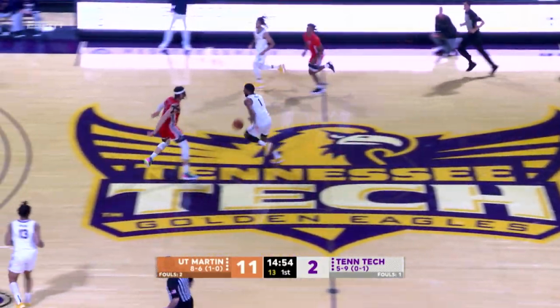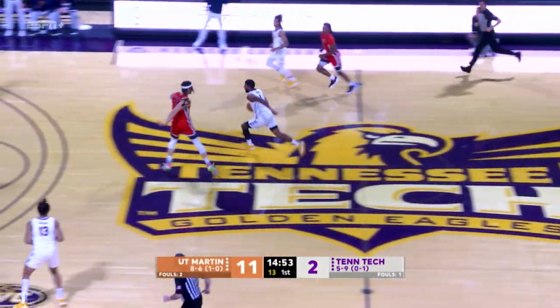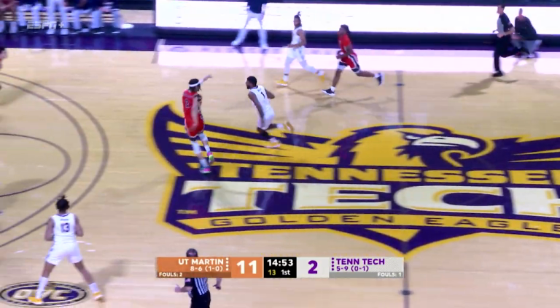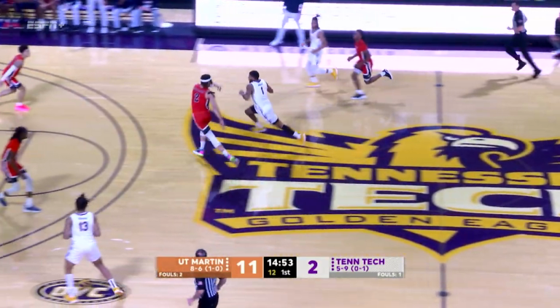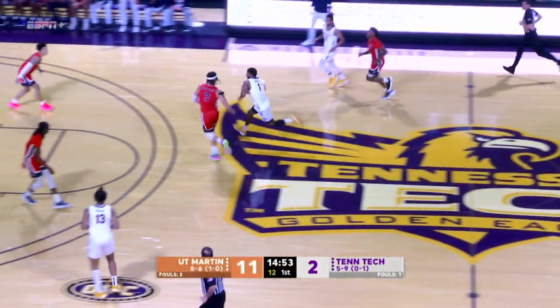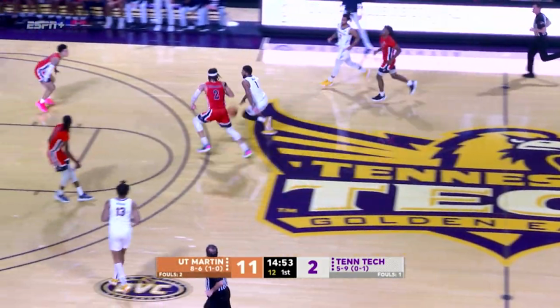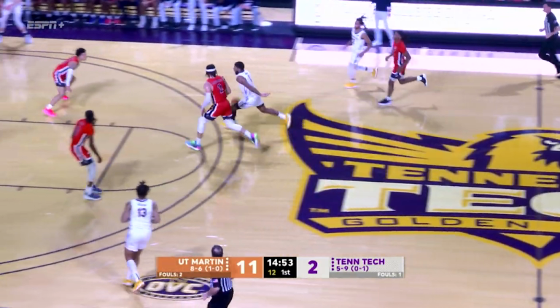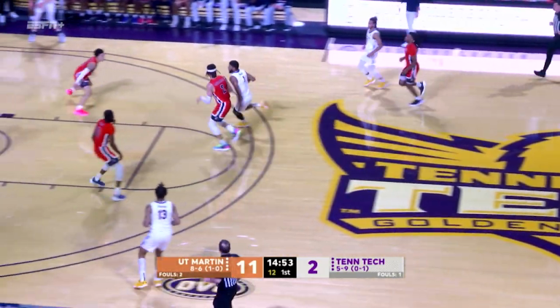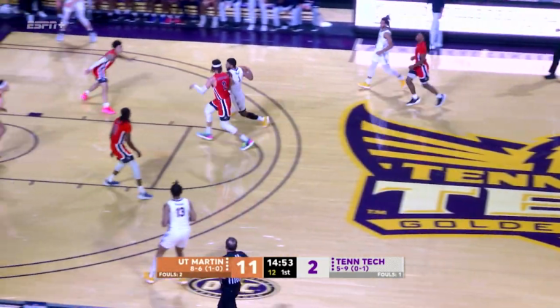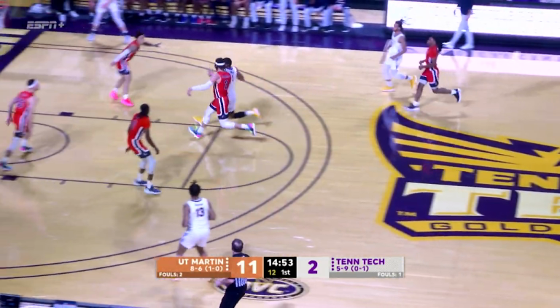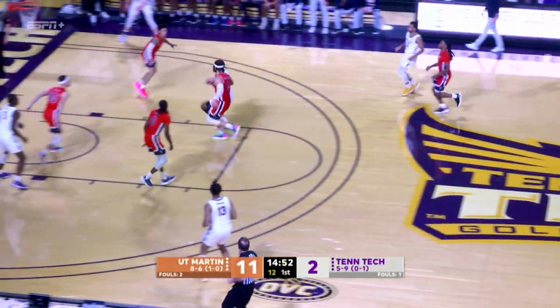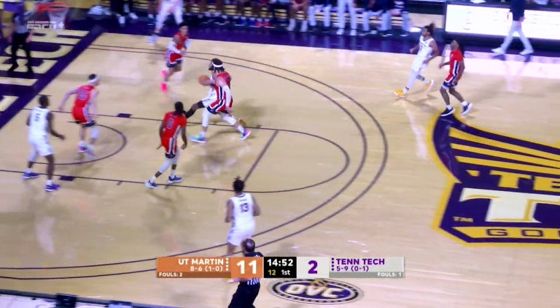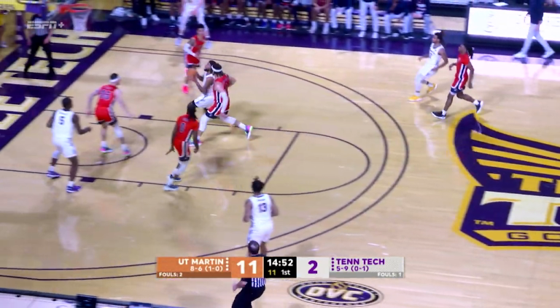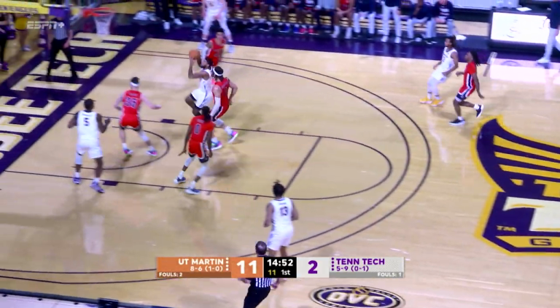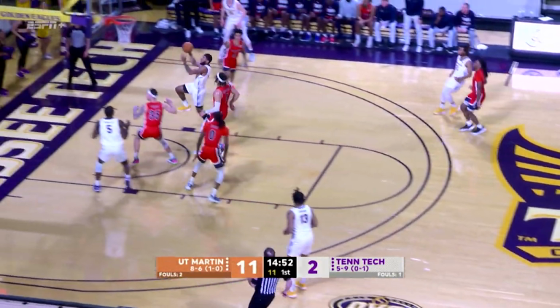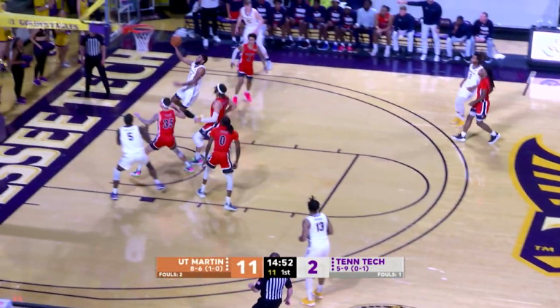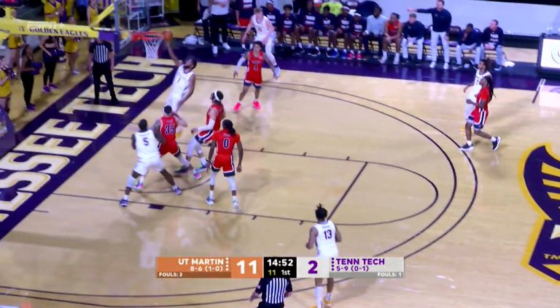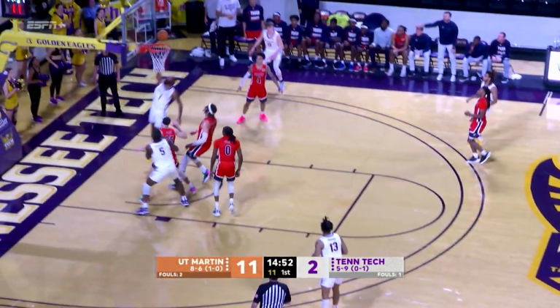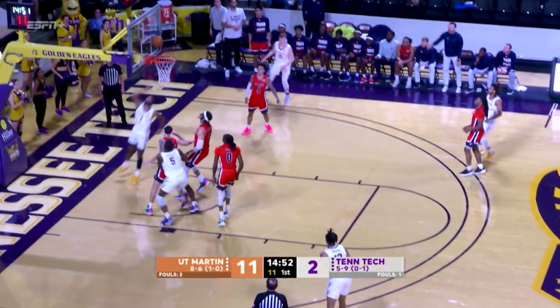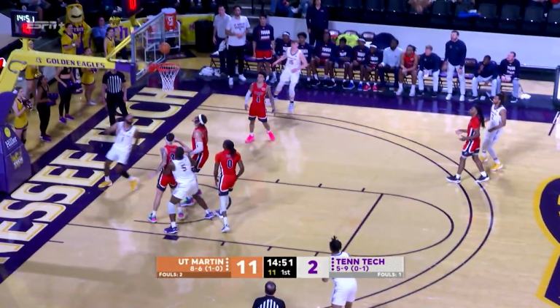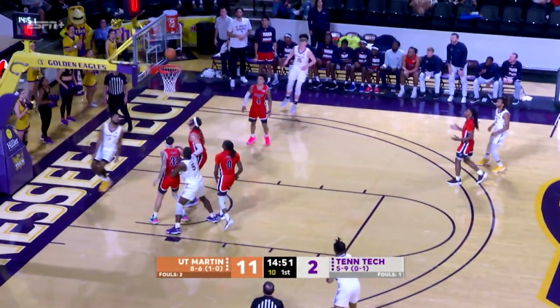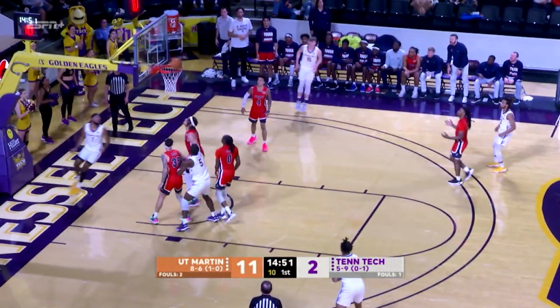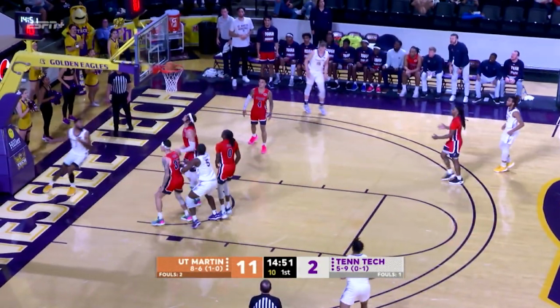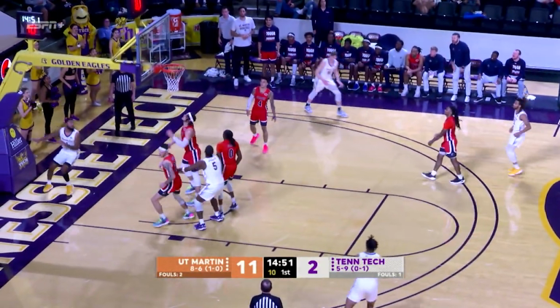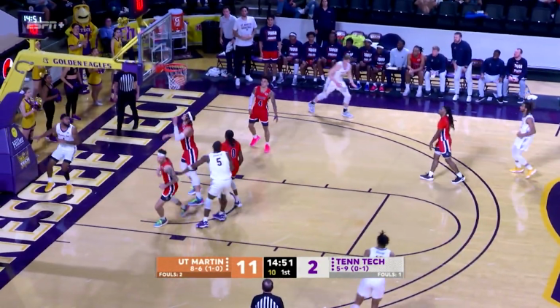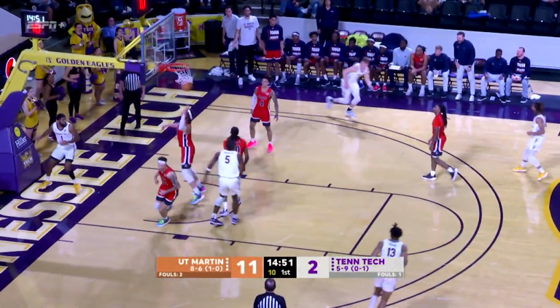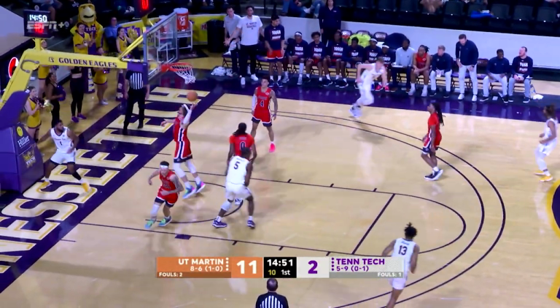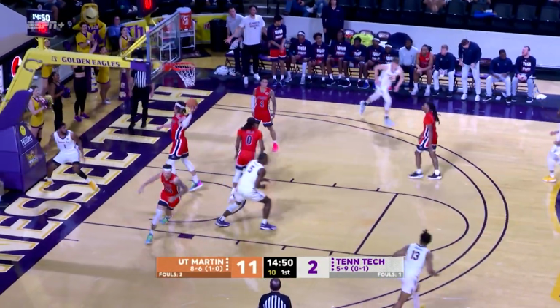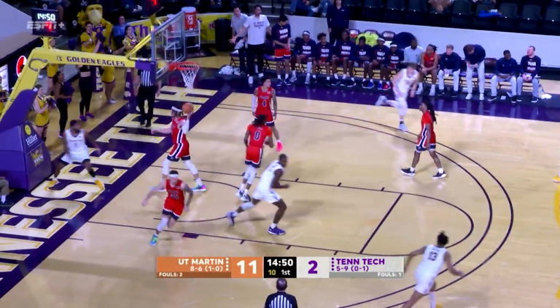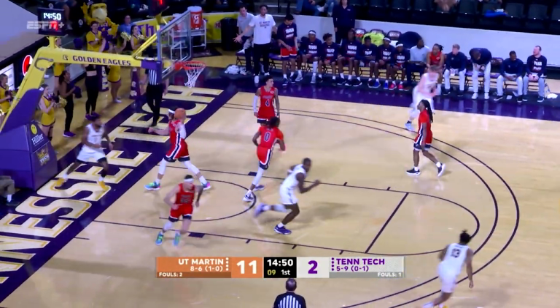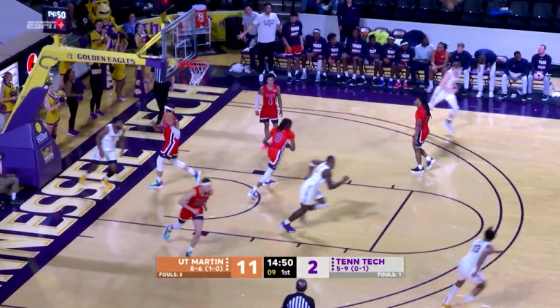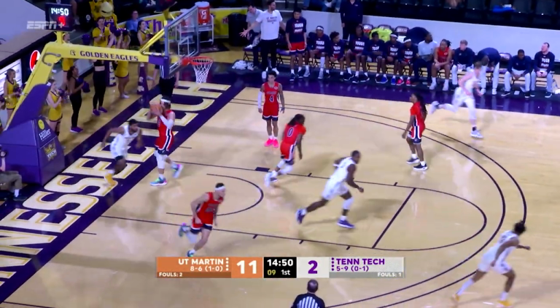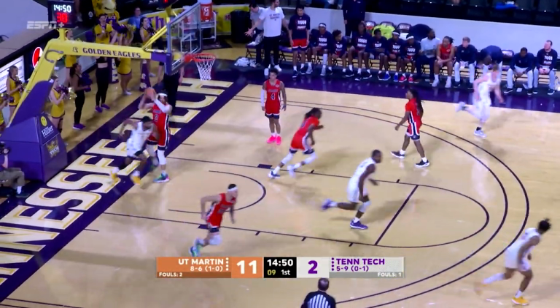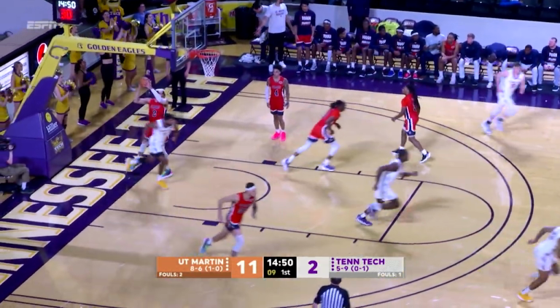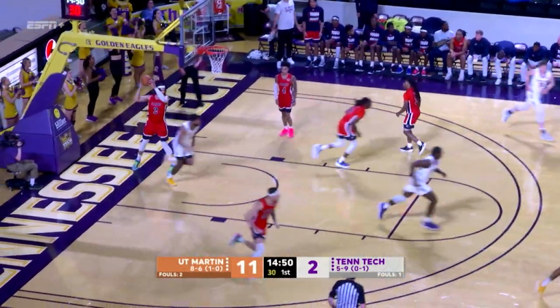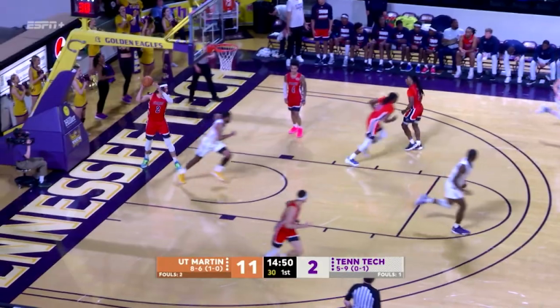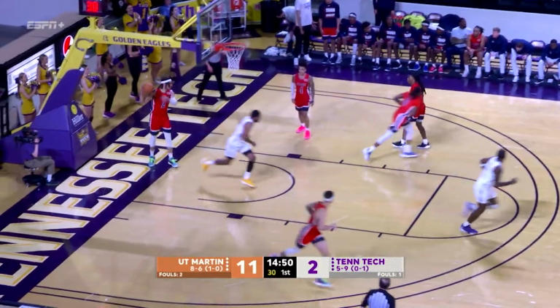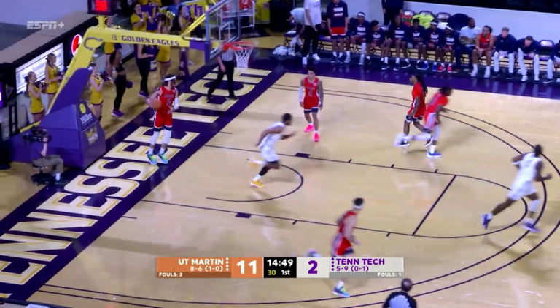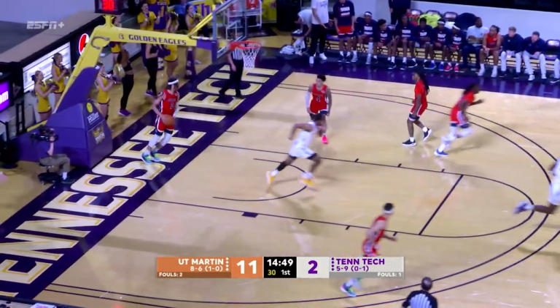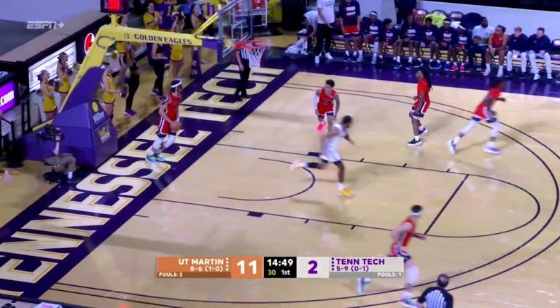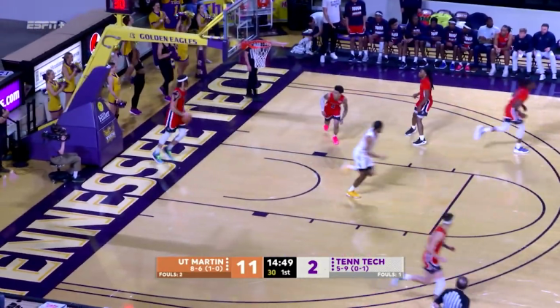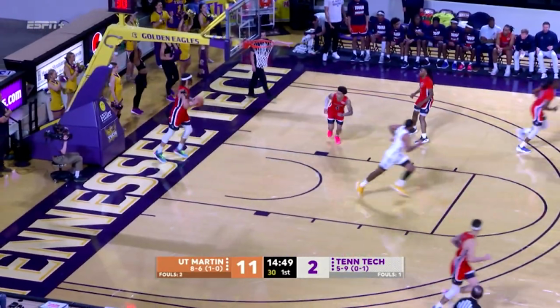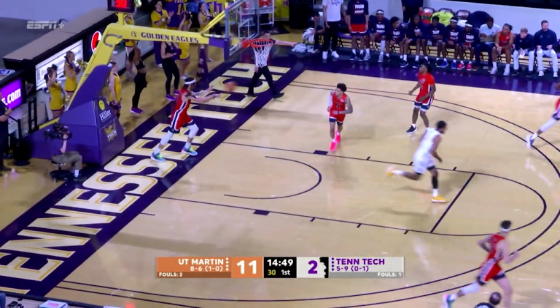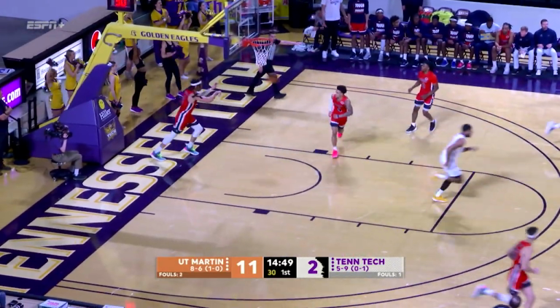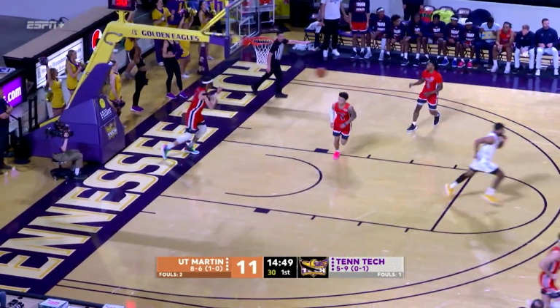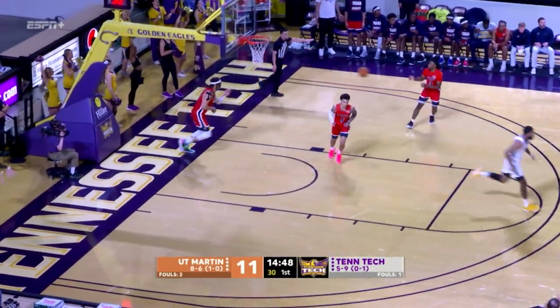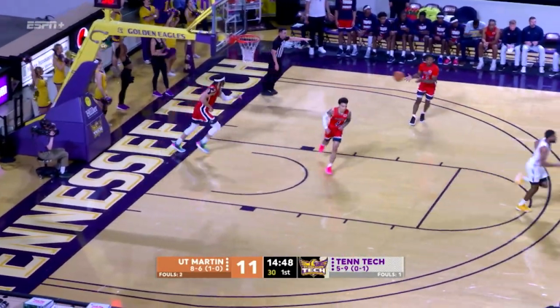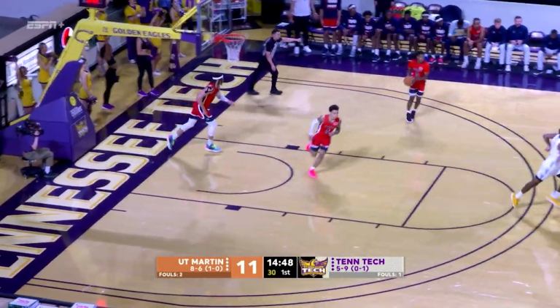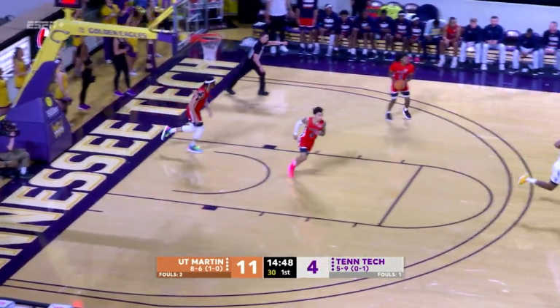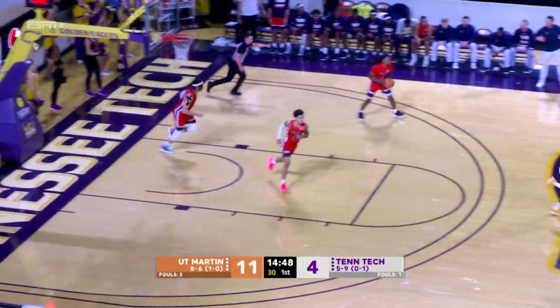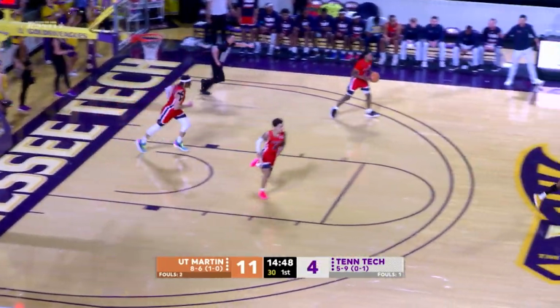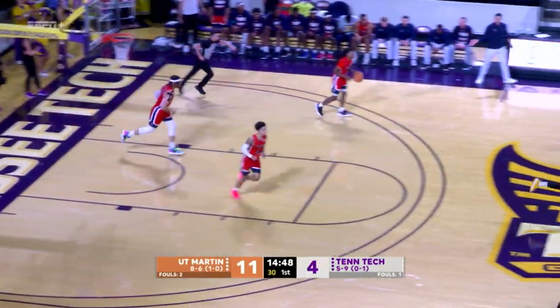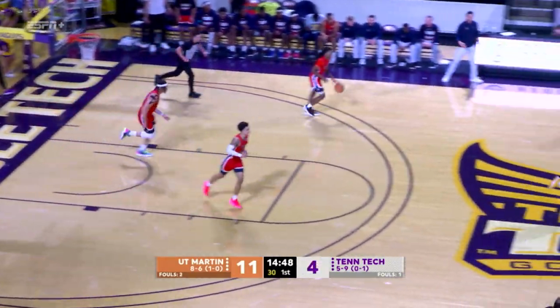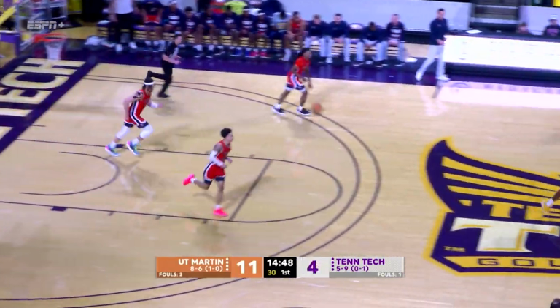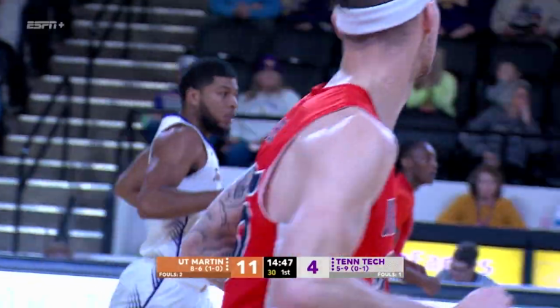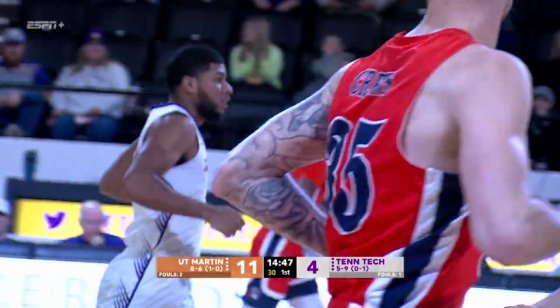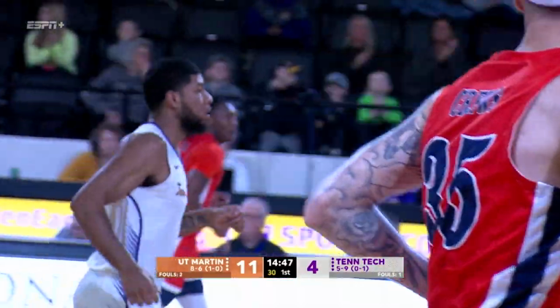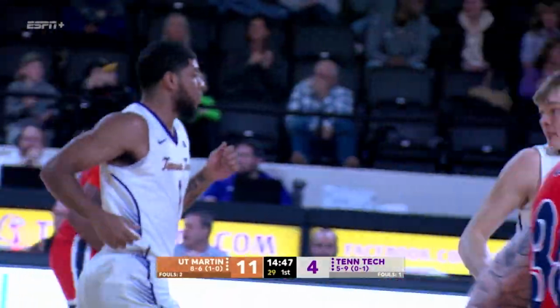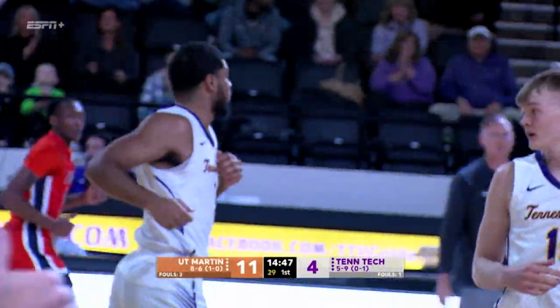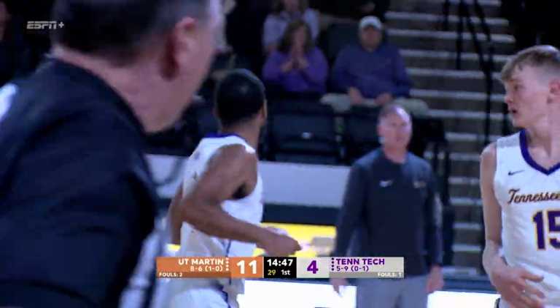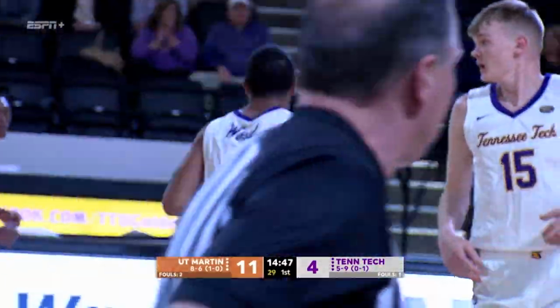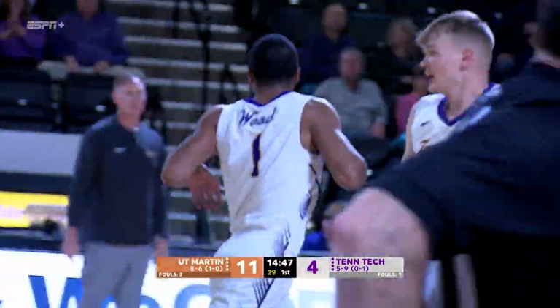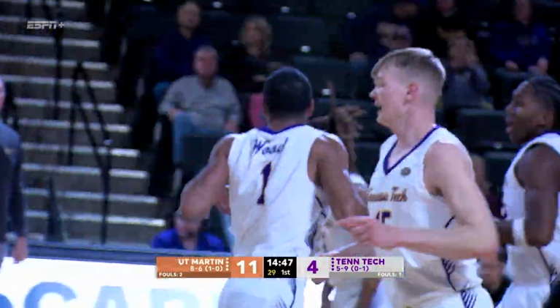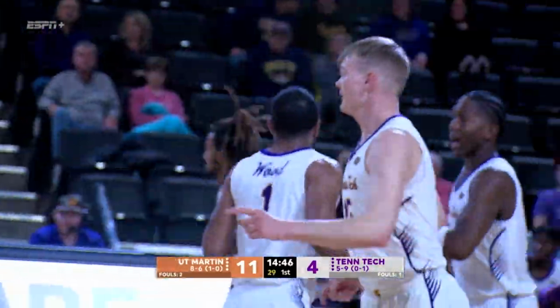See what the Golden Eagles make out of this possession. How about Deontay Wood, coast to coast. He looked up, he knew the clock was going down, he took it all the way.